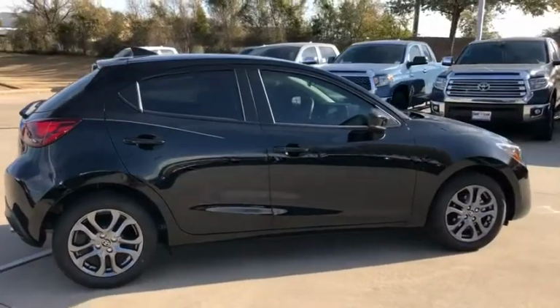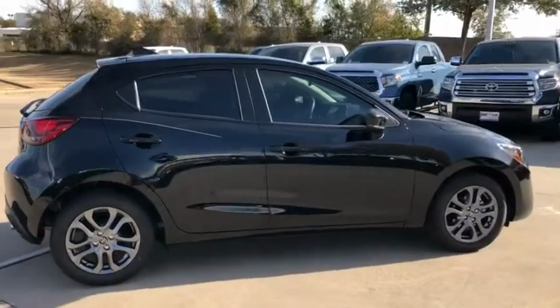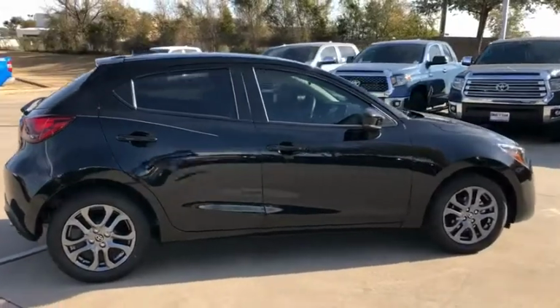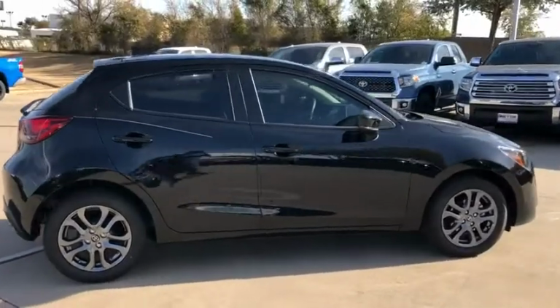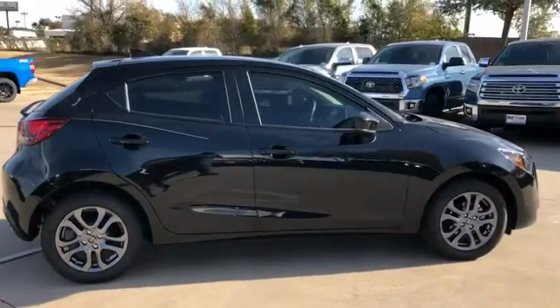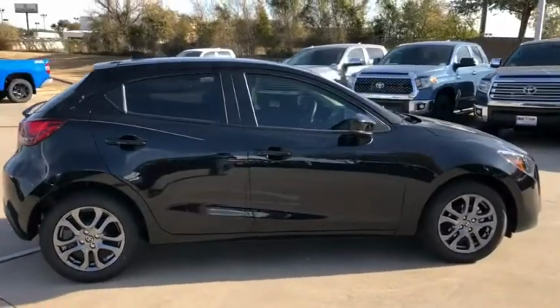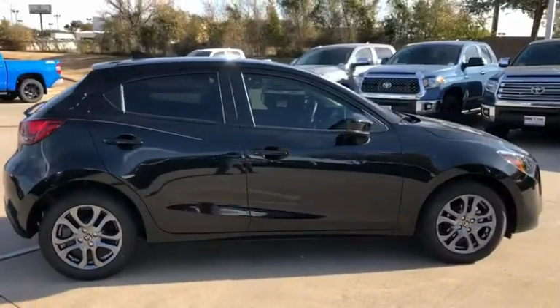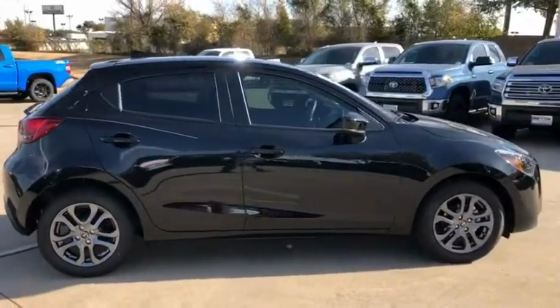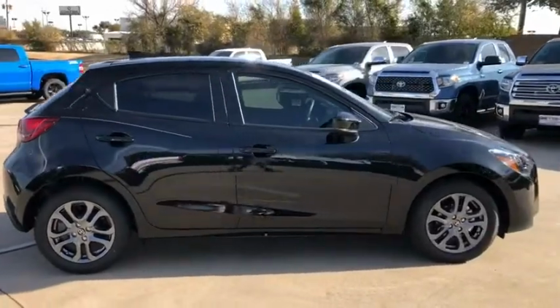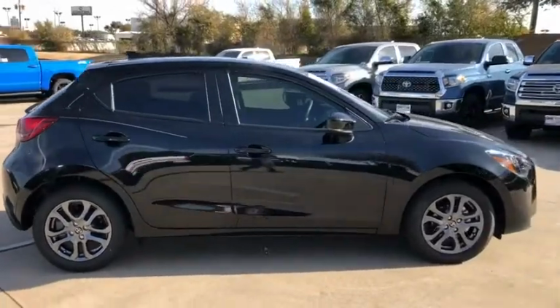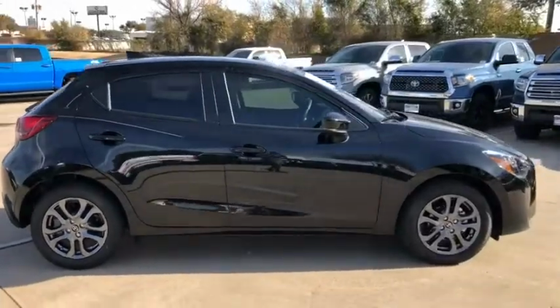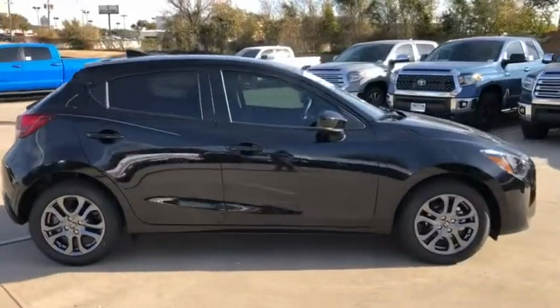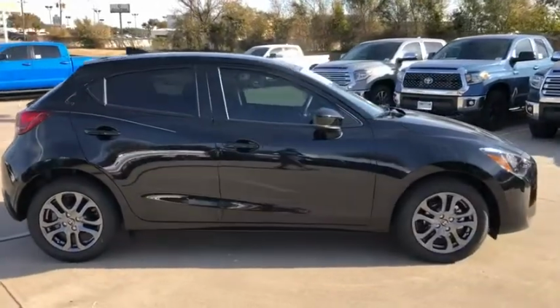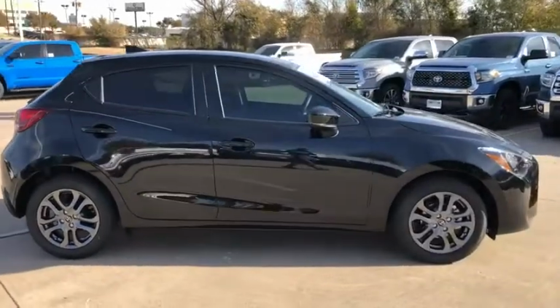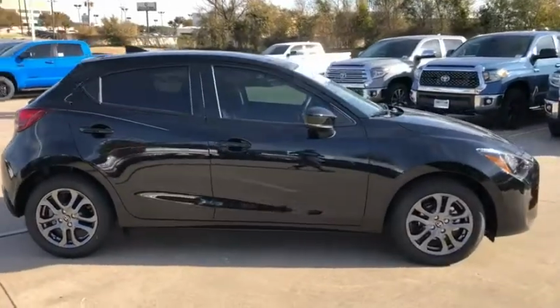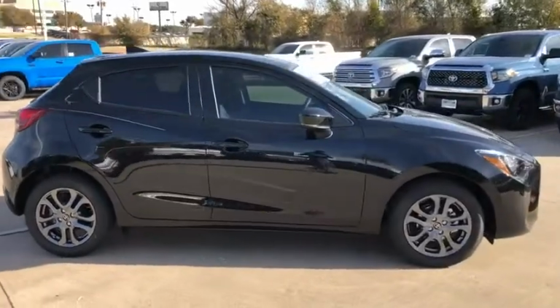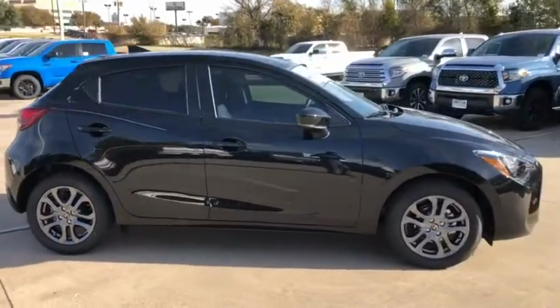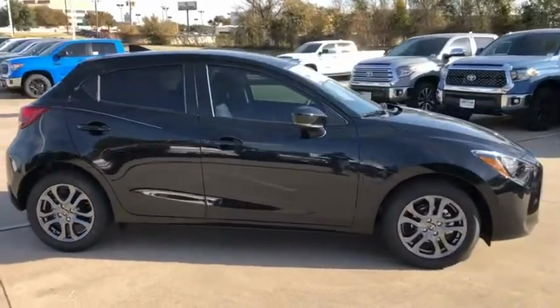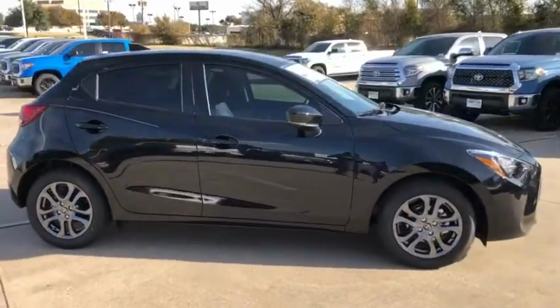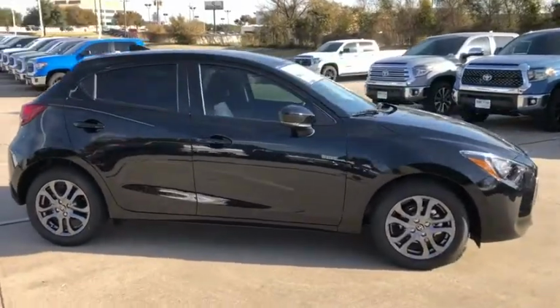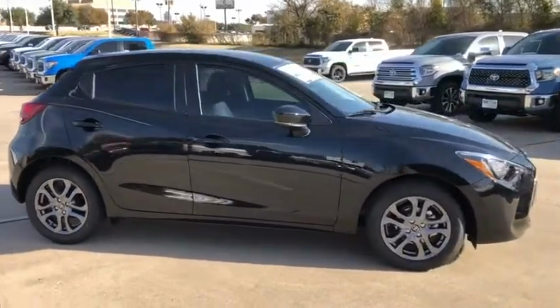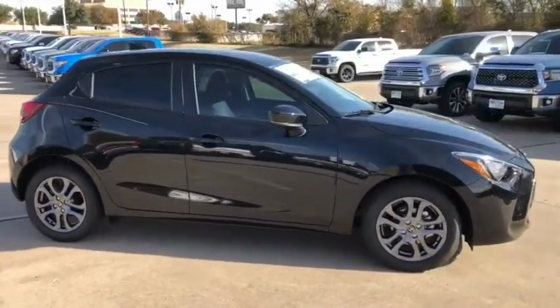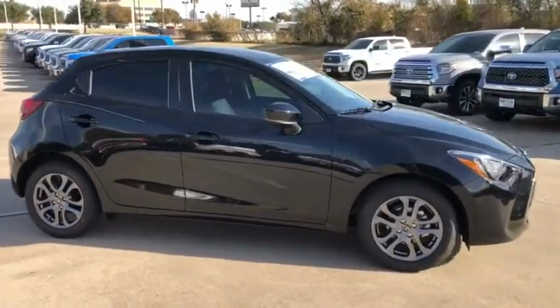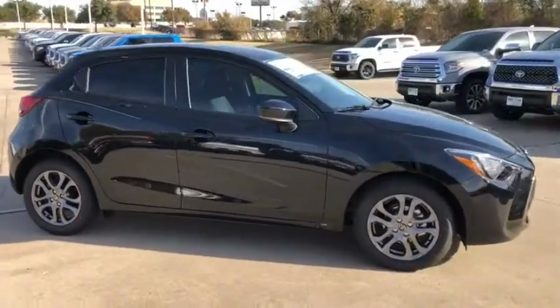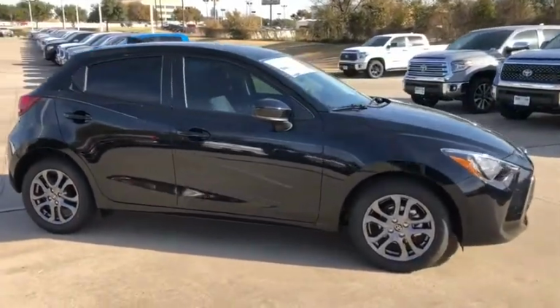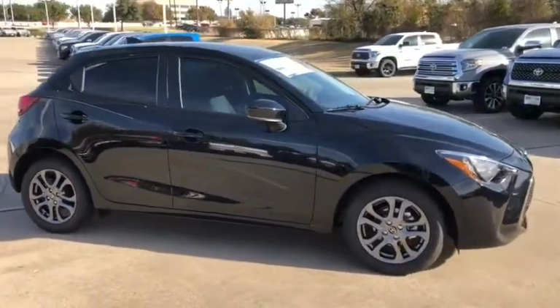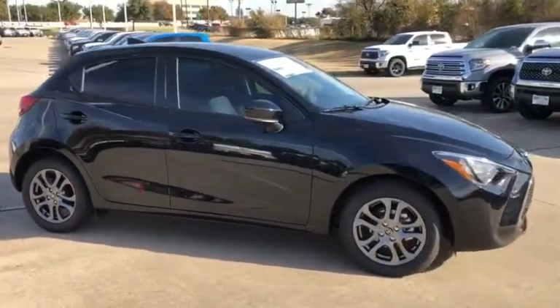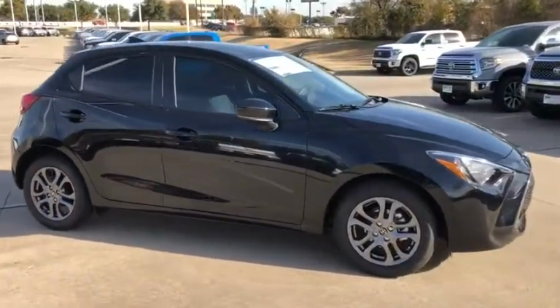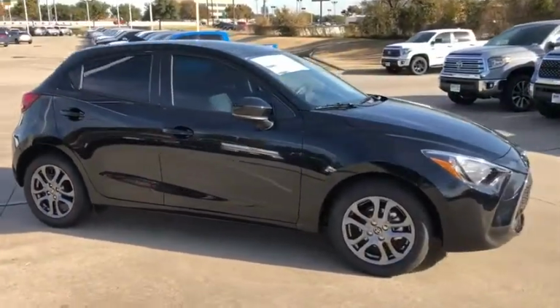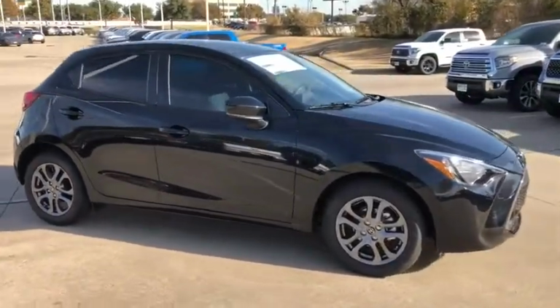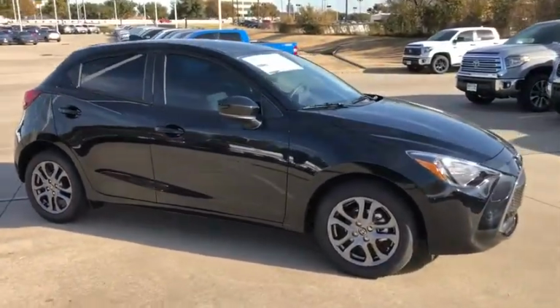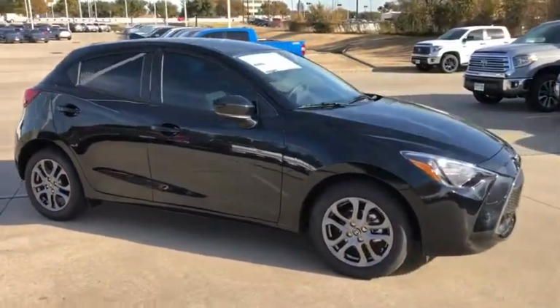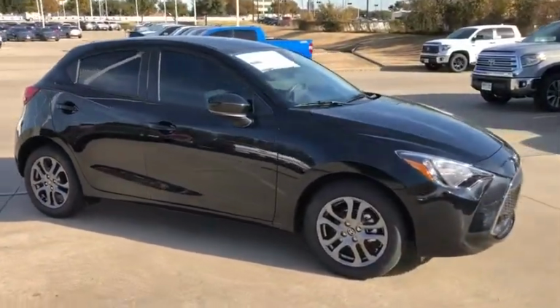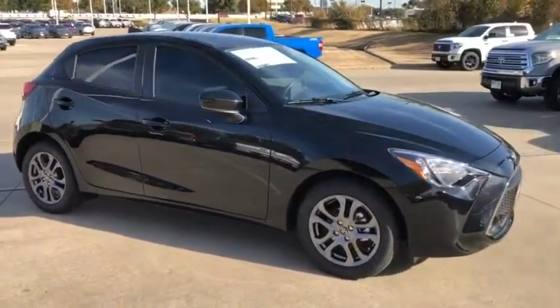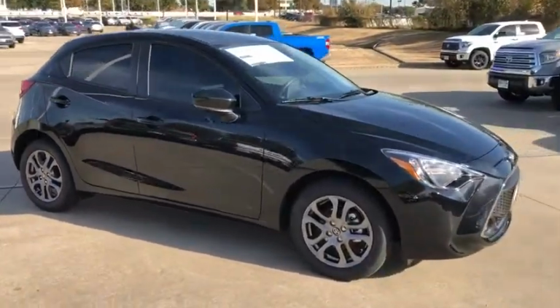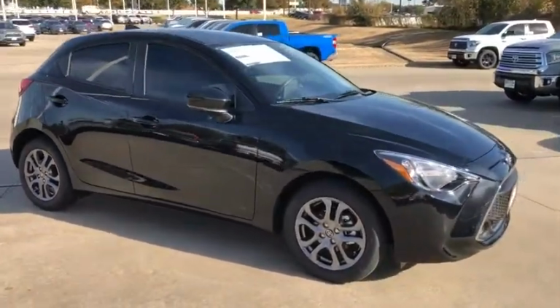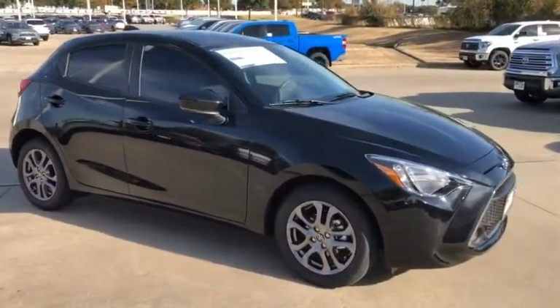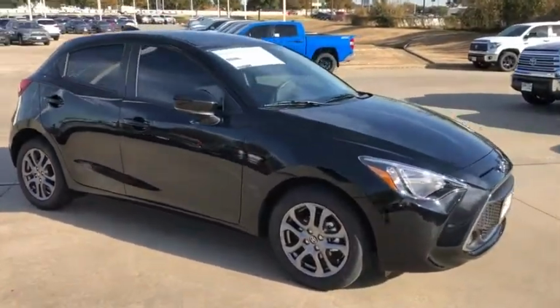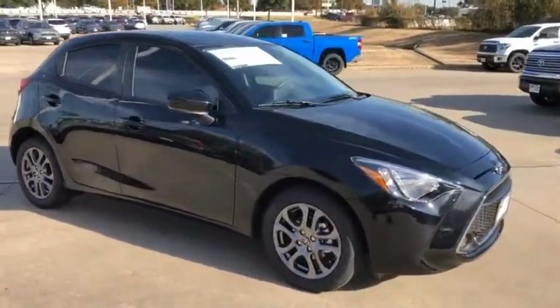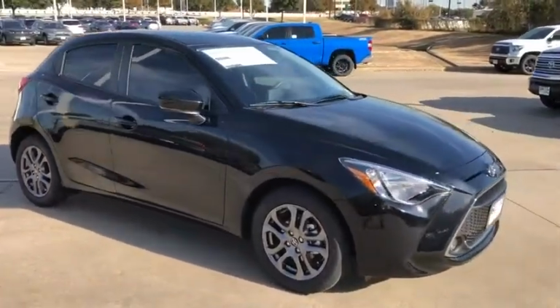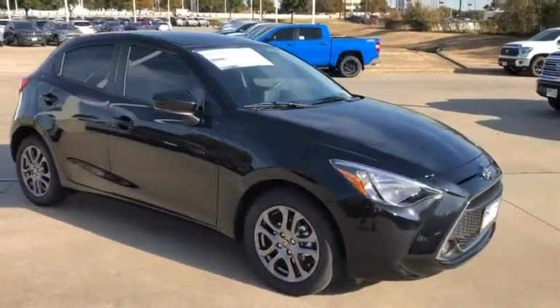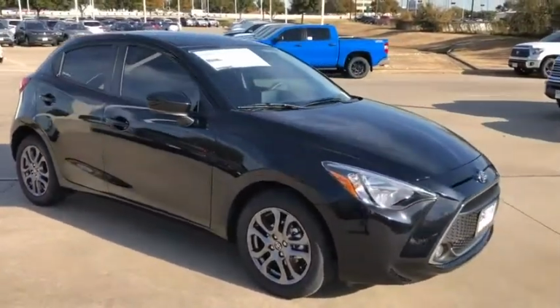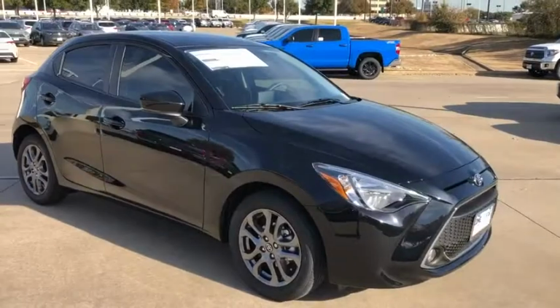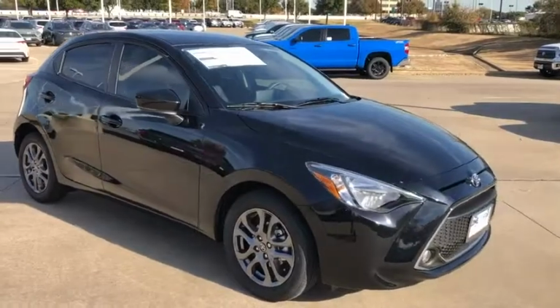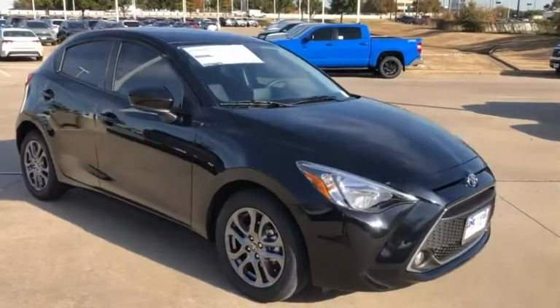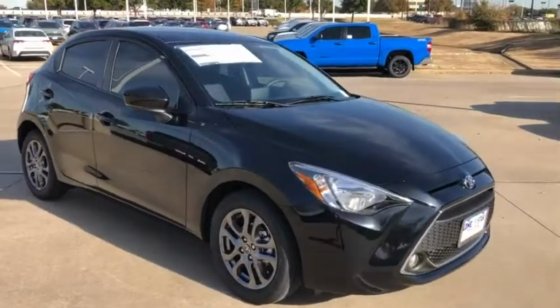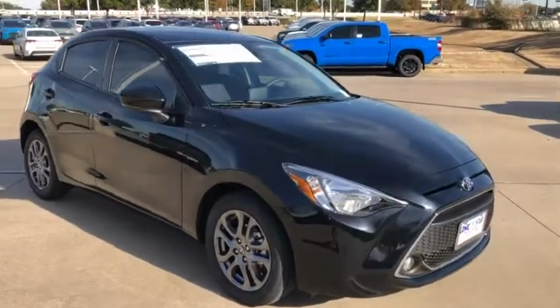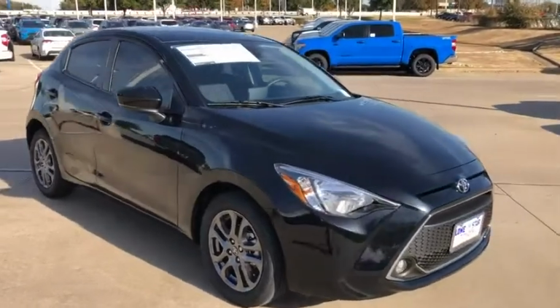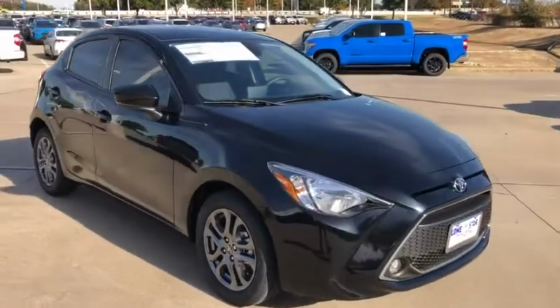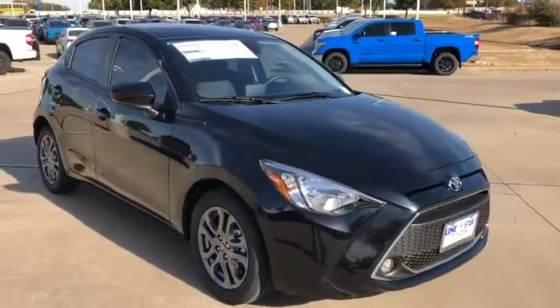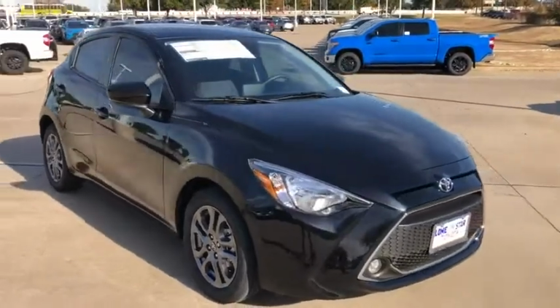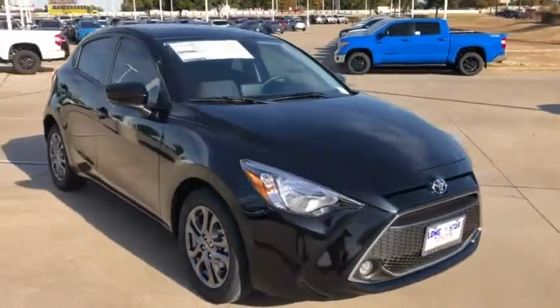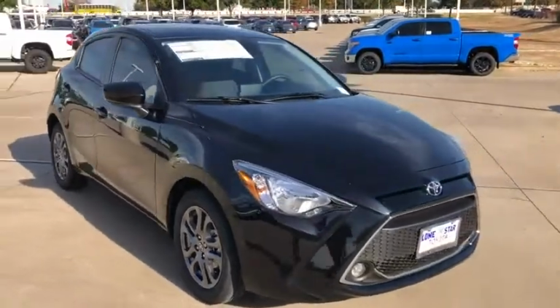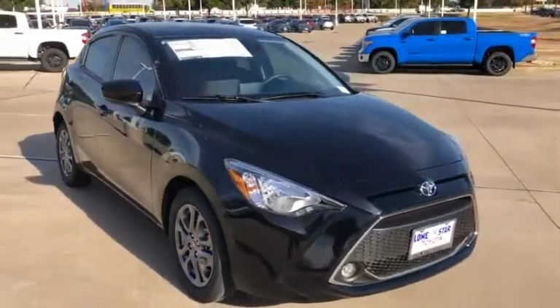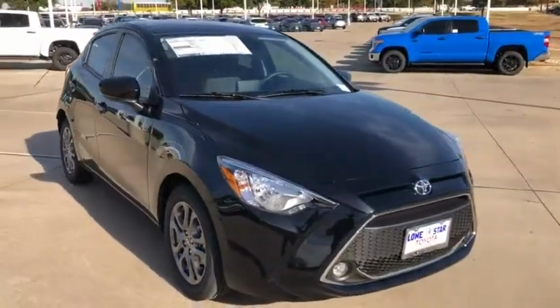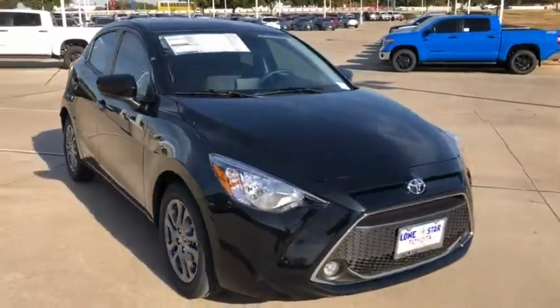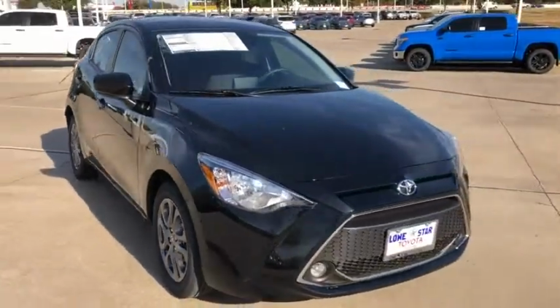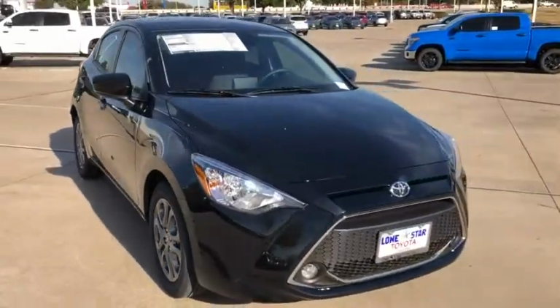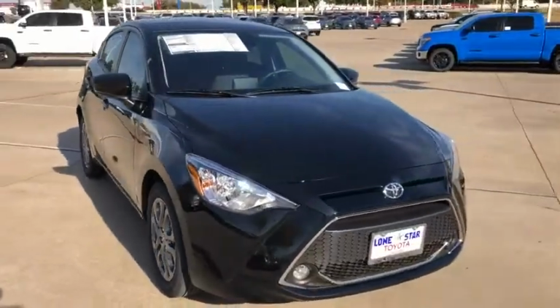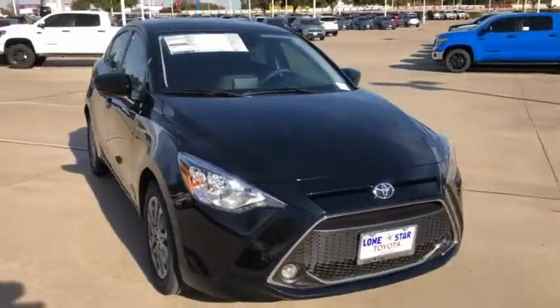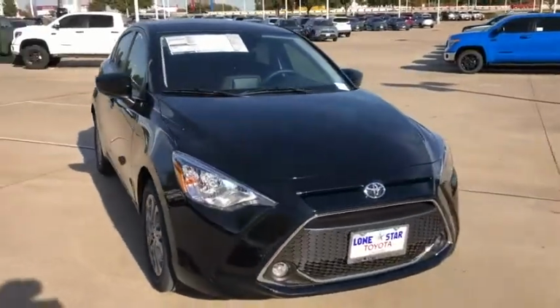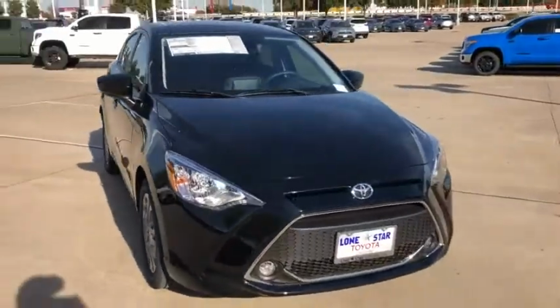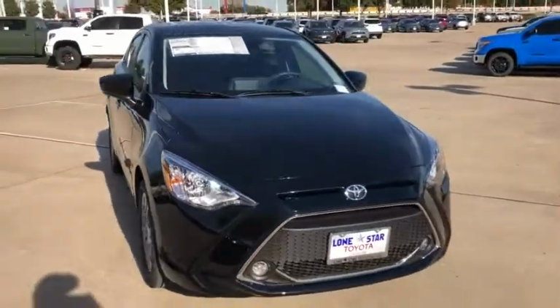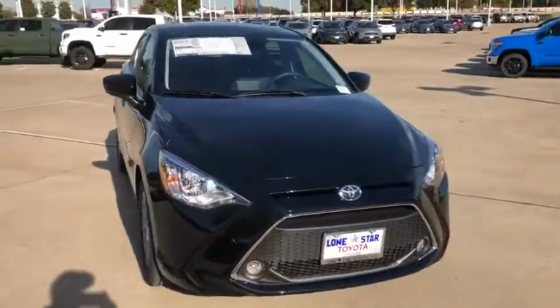Named 2010 Best Overall Value of the Year by IntelliChoice.com, you simply can't go wrong with a Yaris.